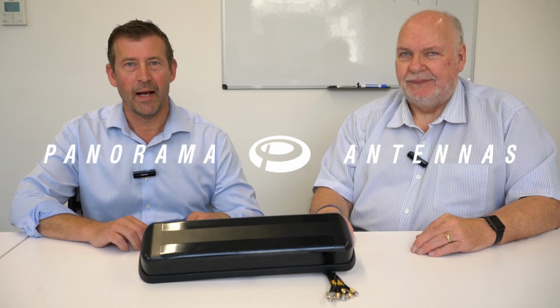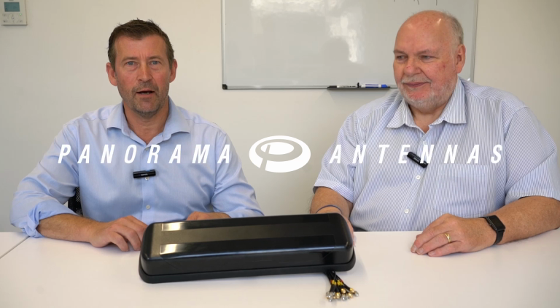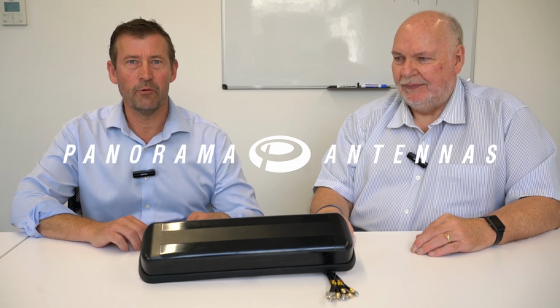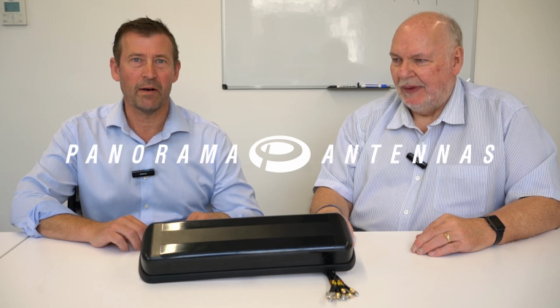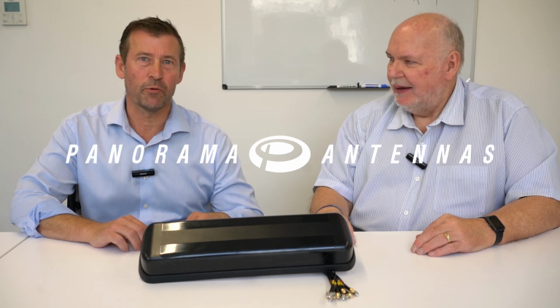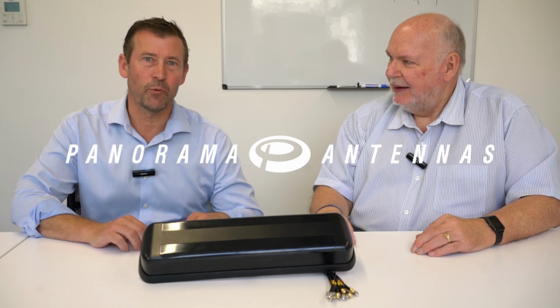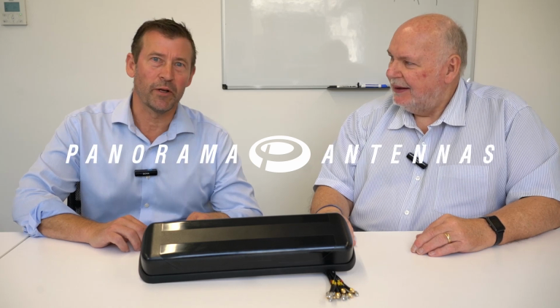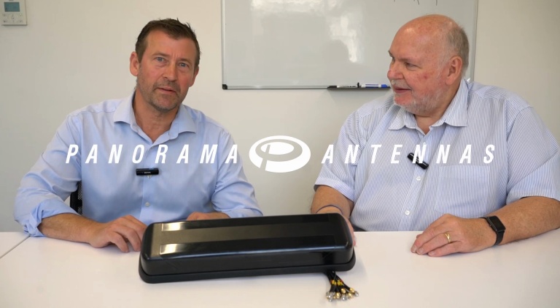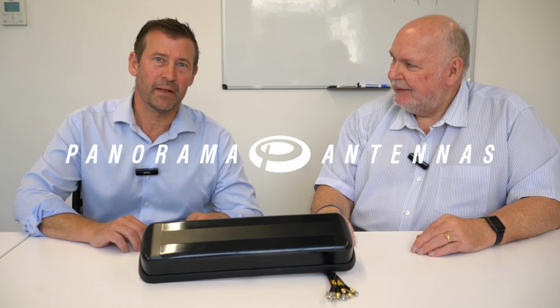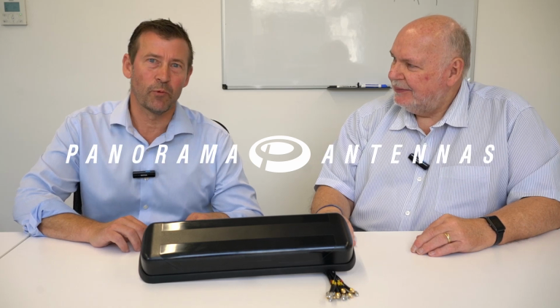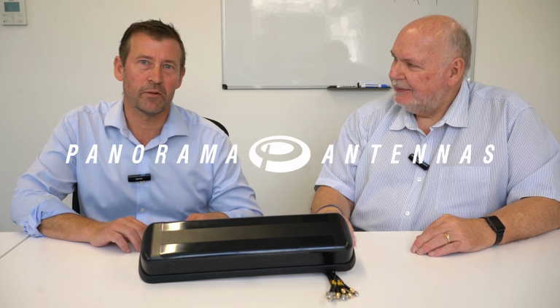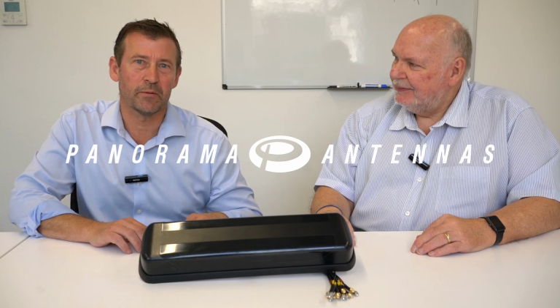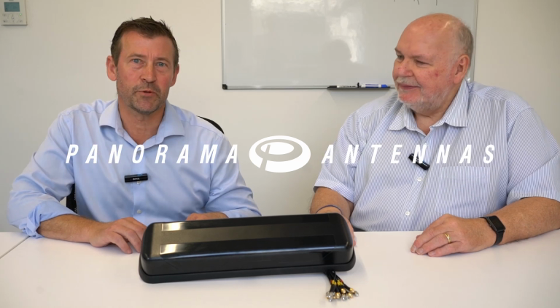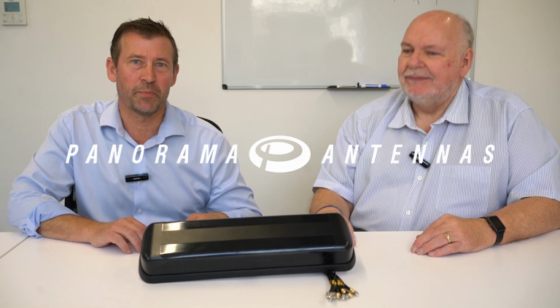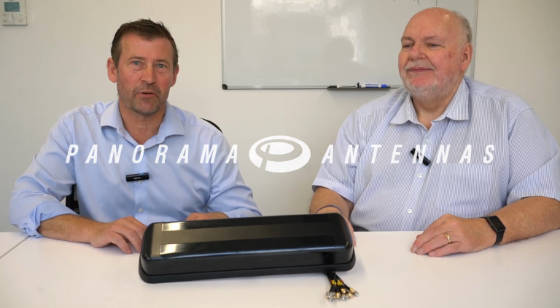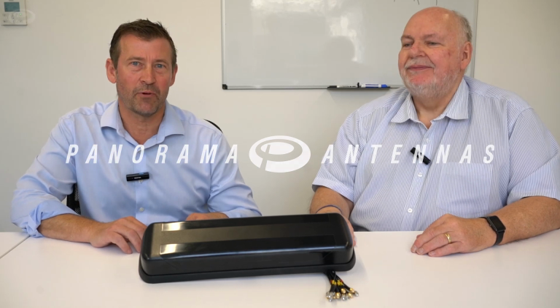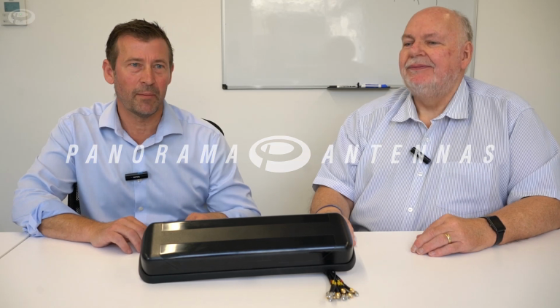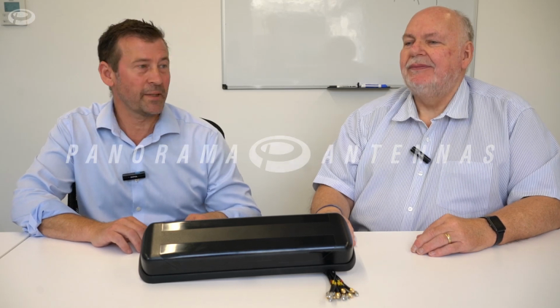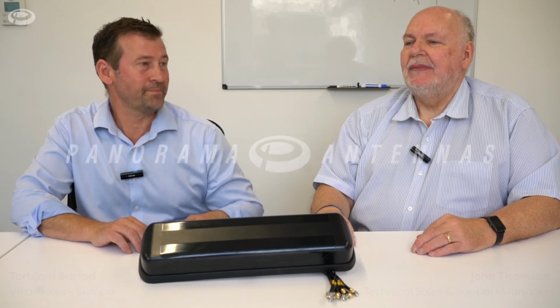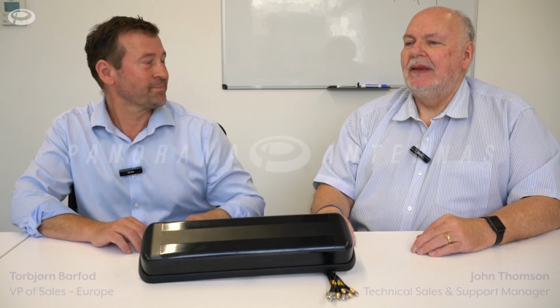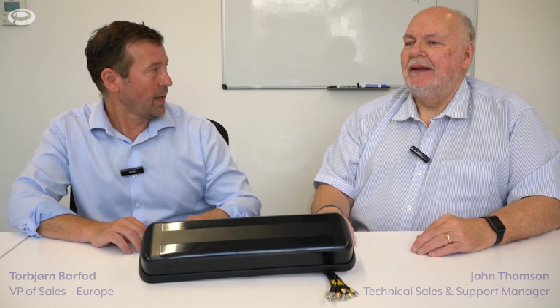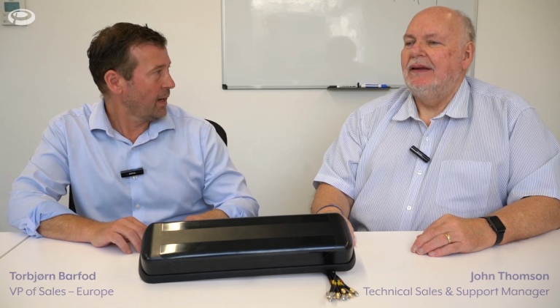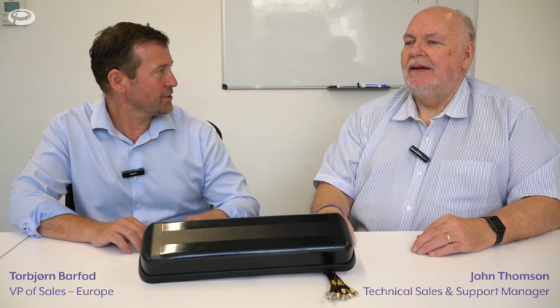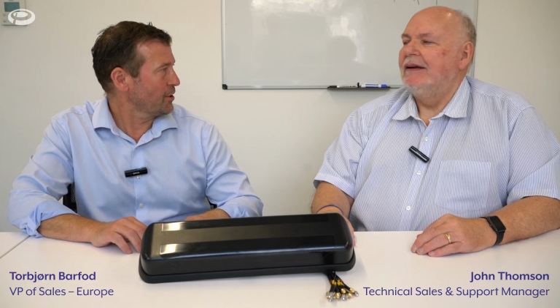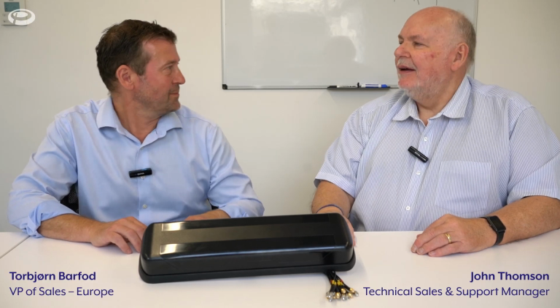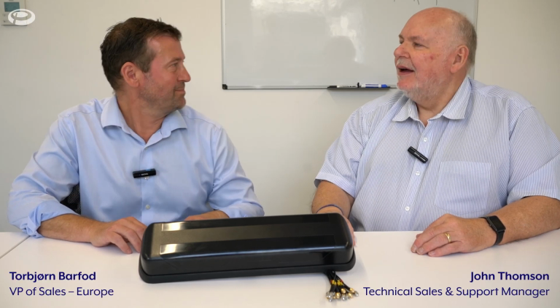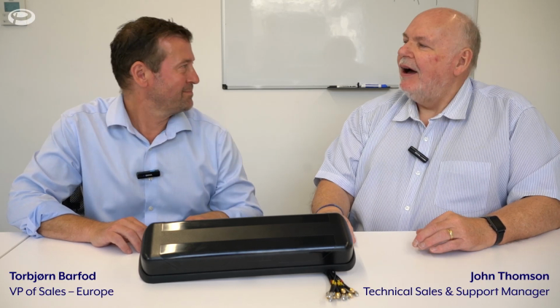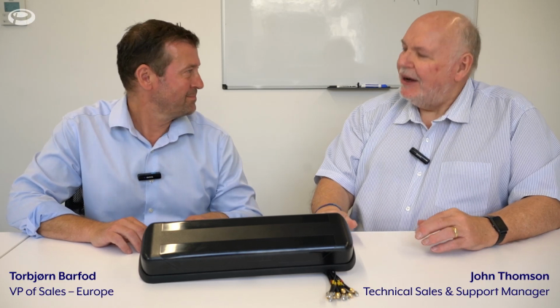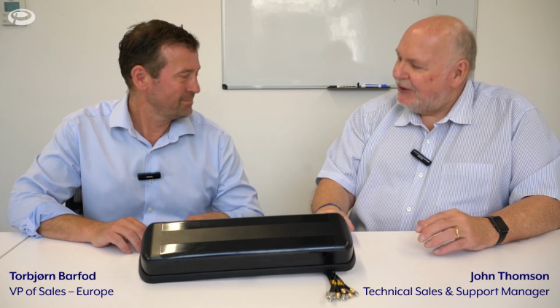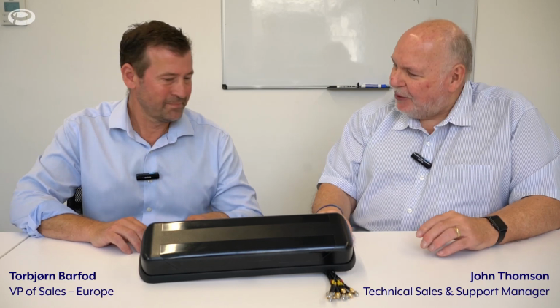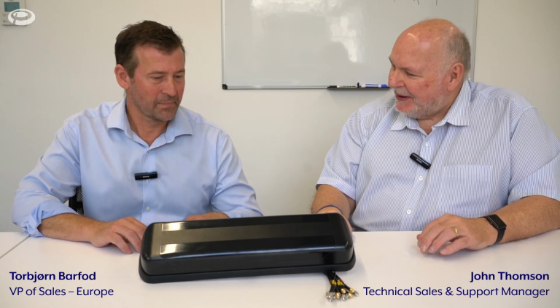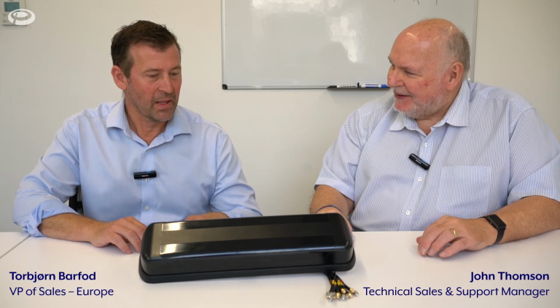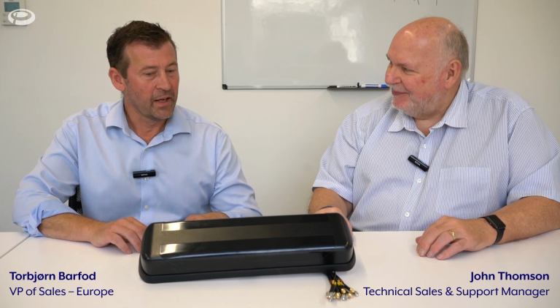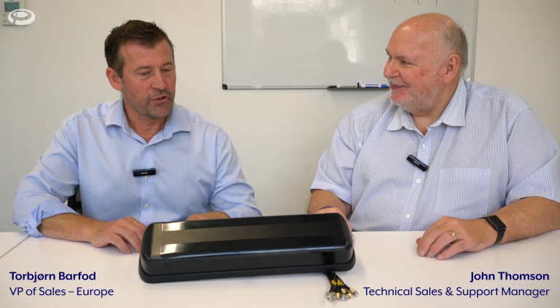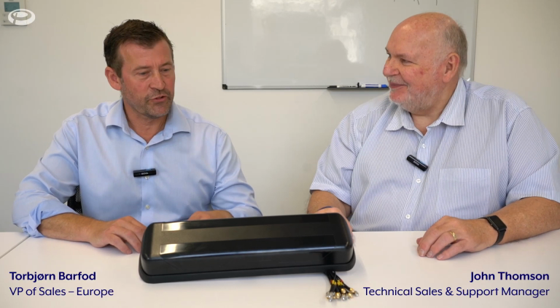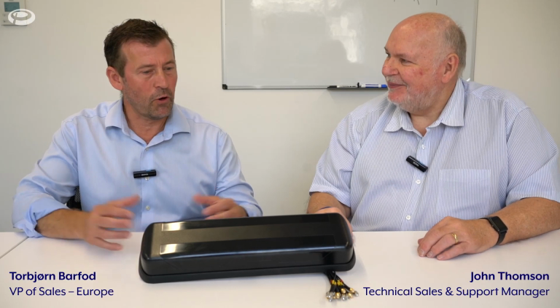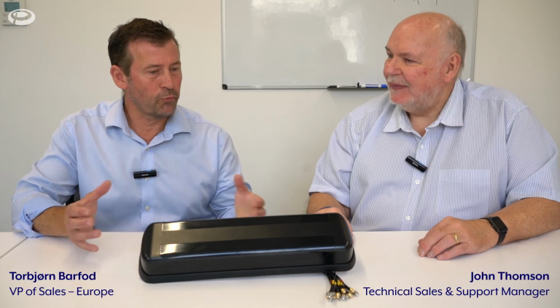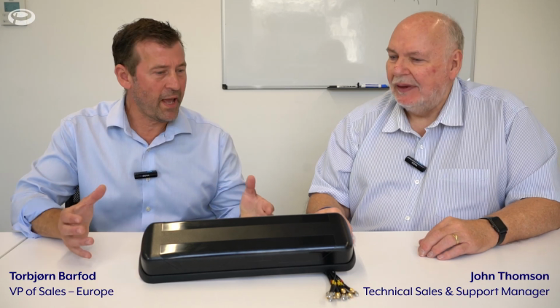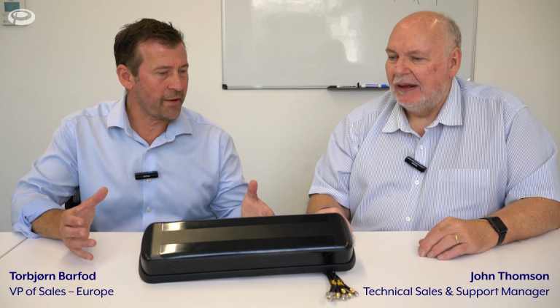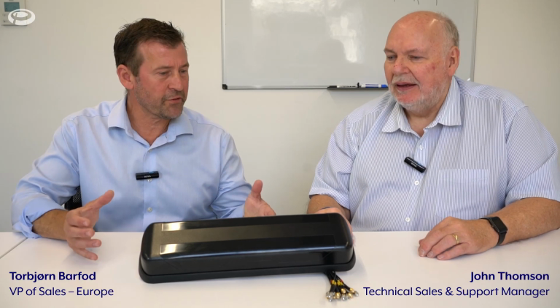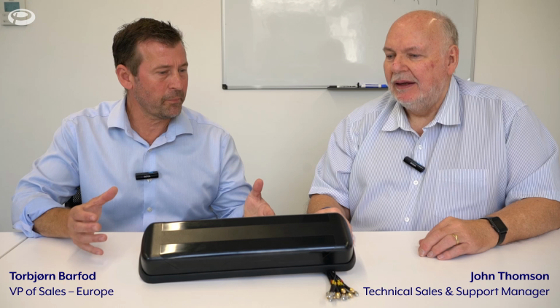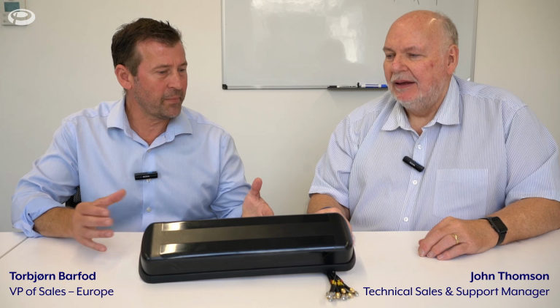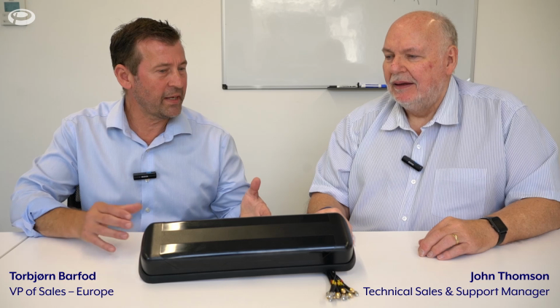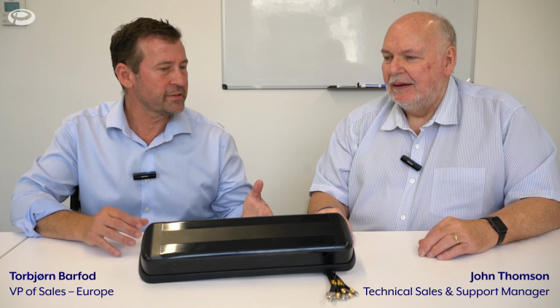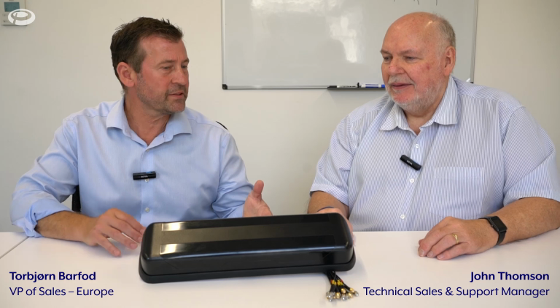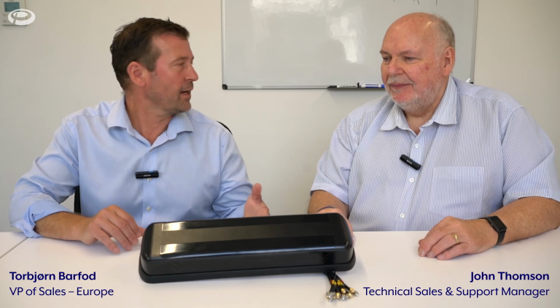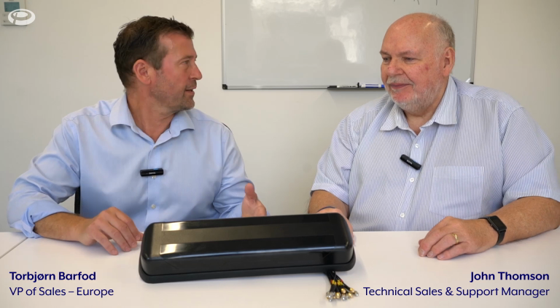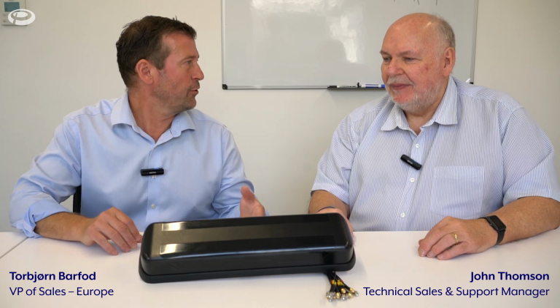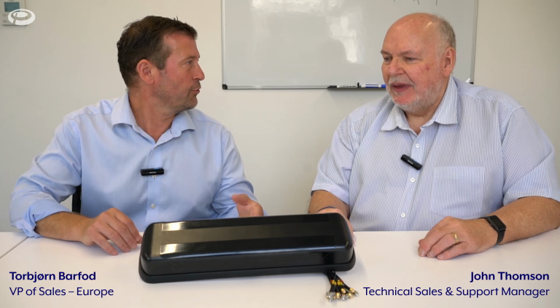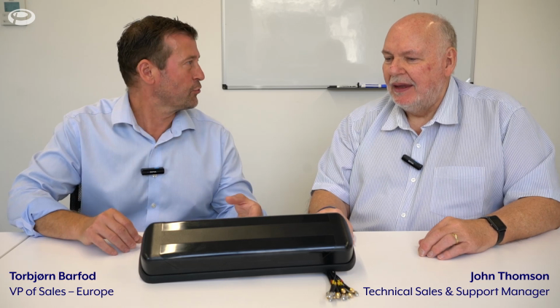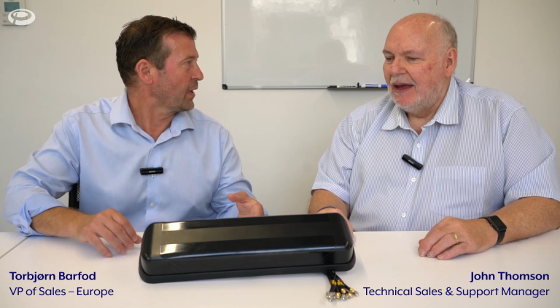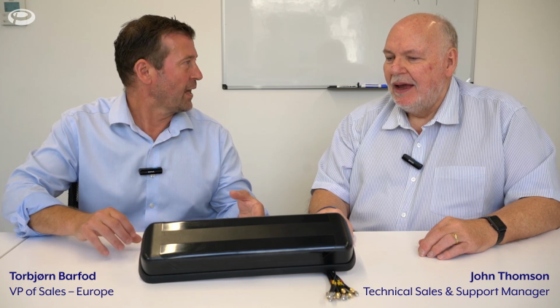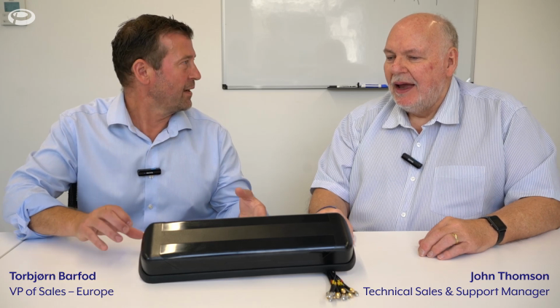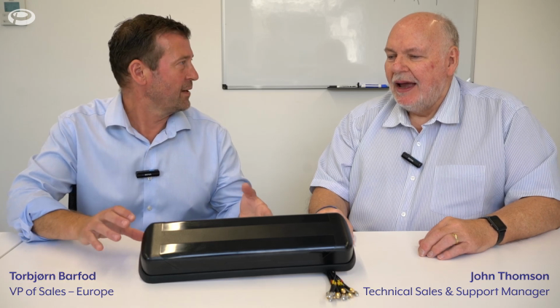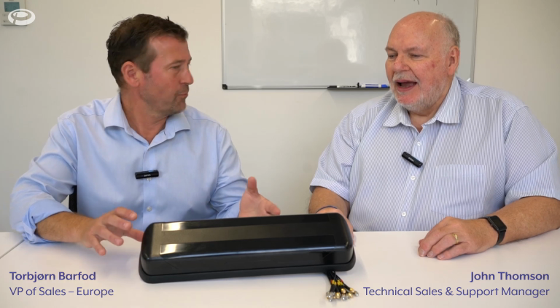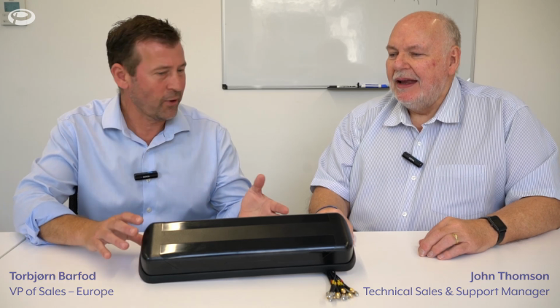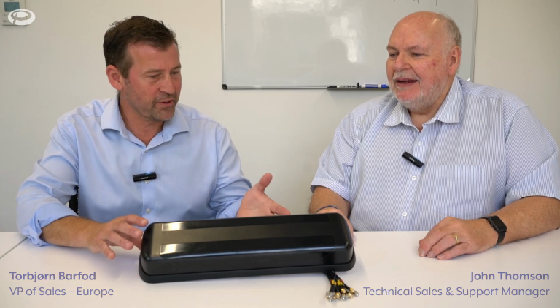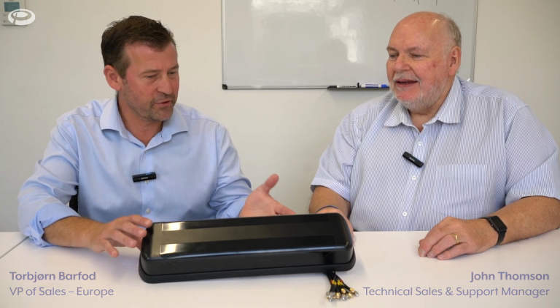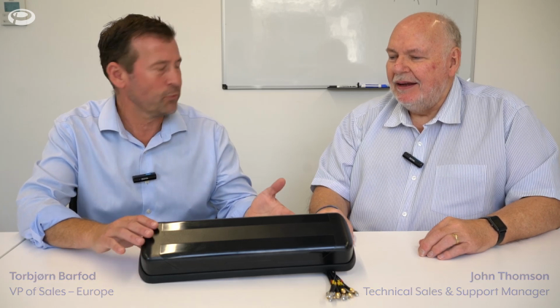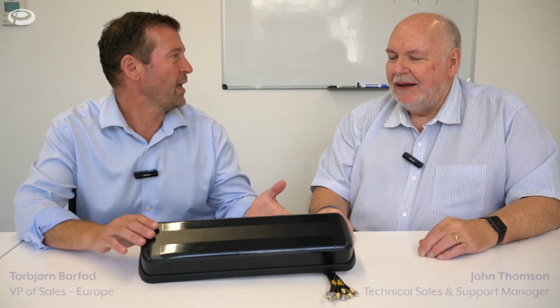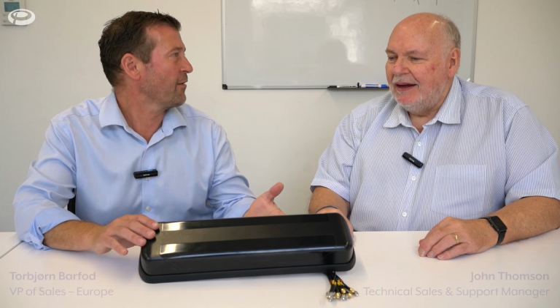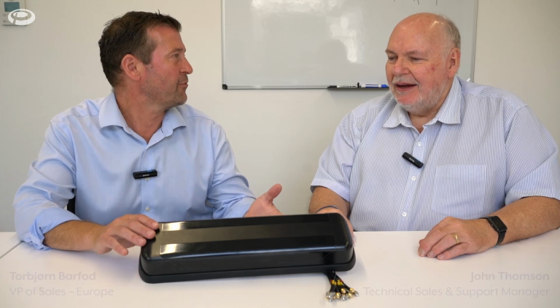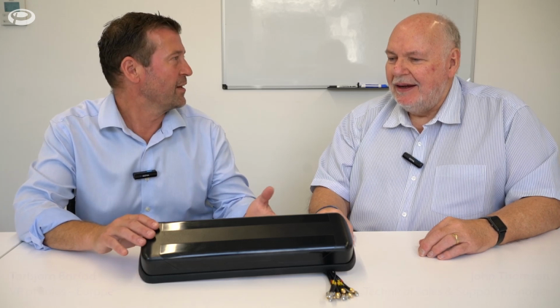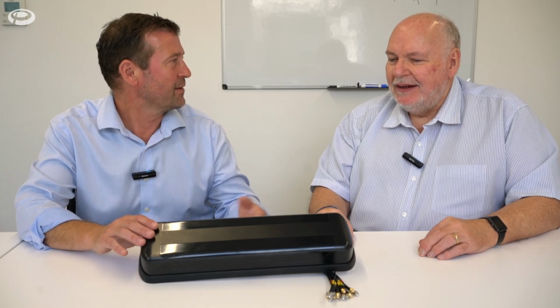Hello everyone and welcome to Panorama. Hi John. Hi Torben. So we have some exciting news today. What do we have here?